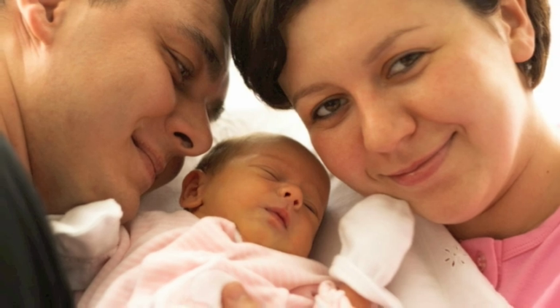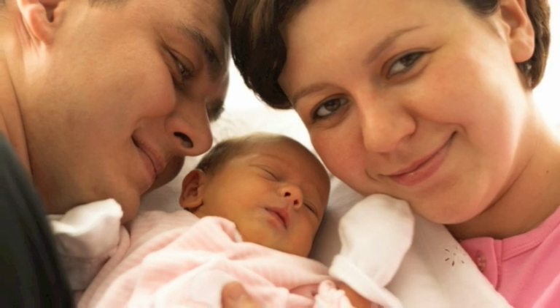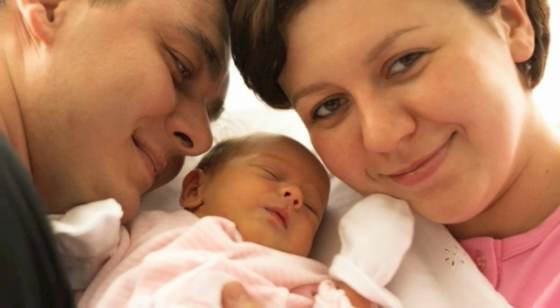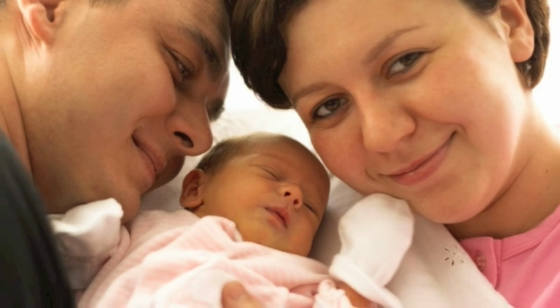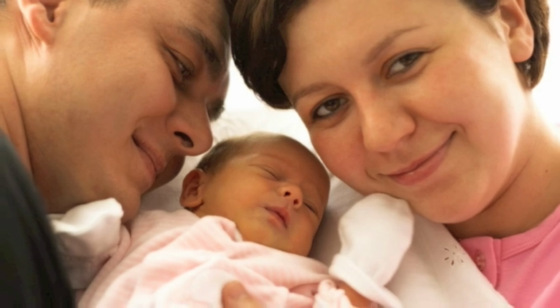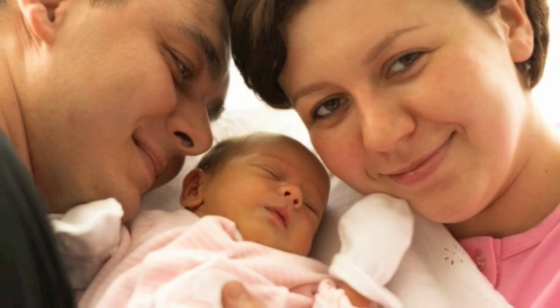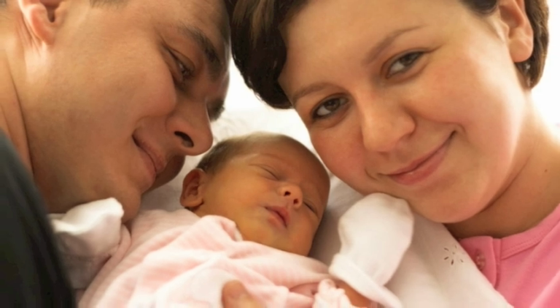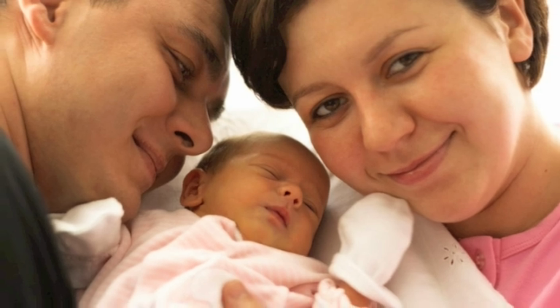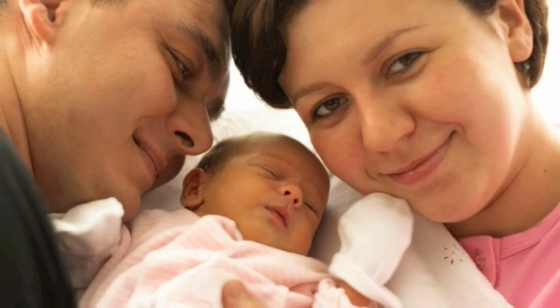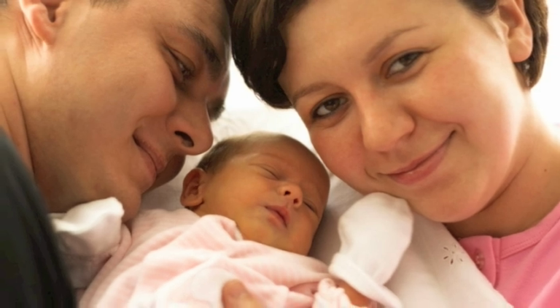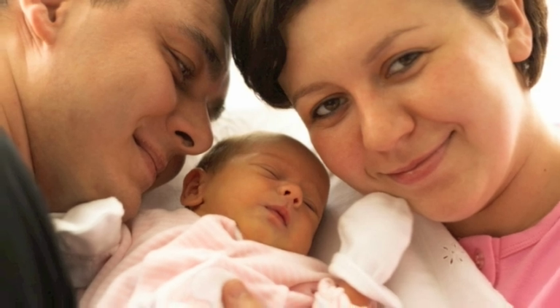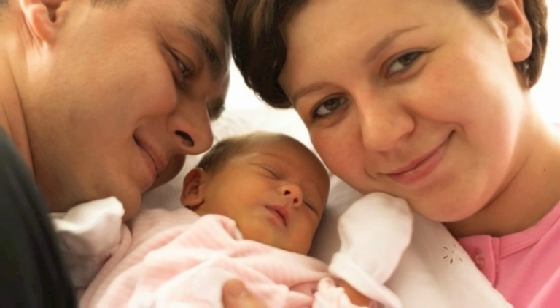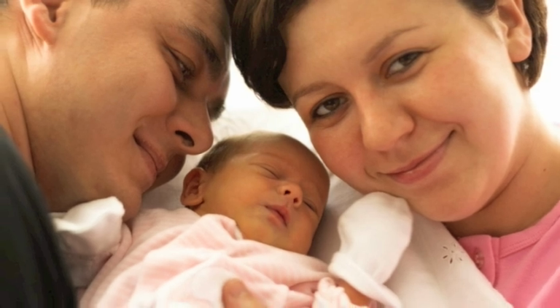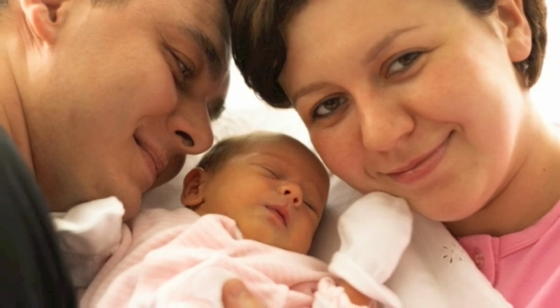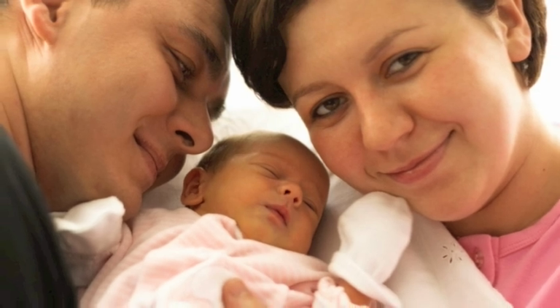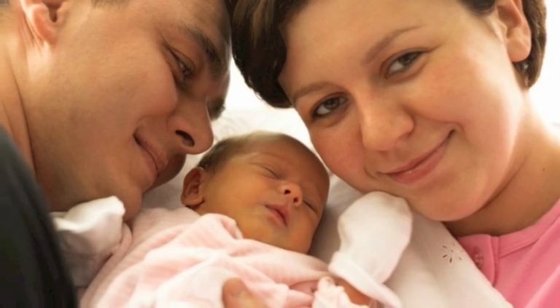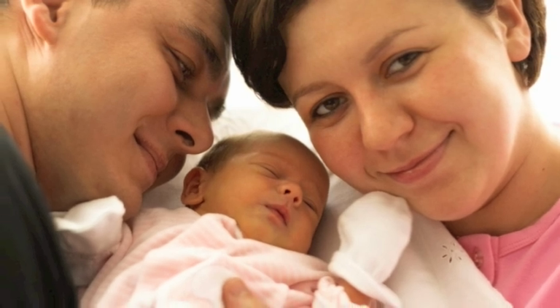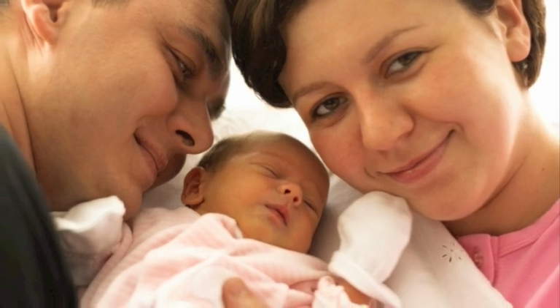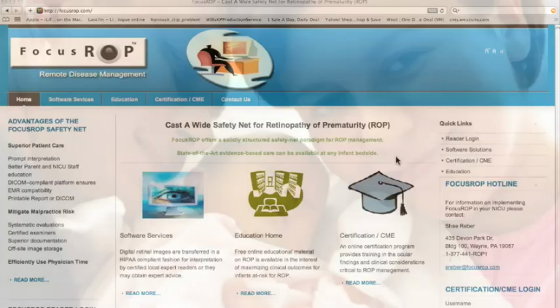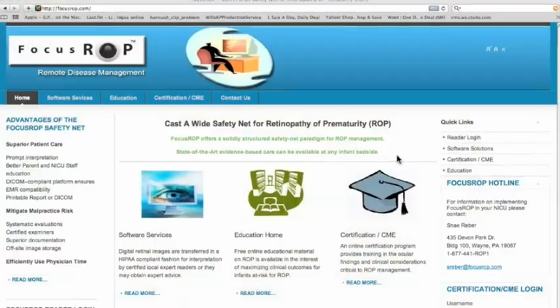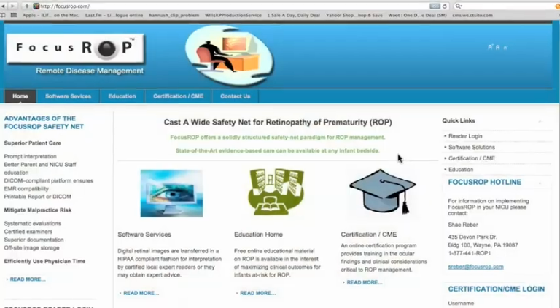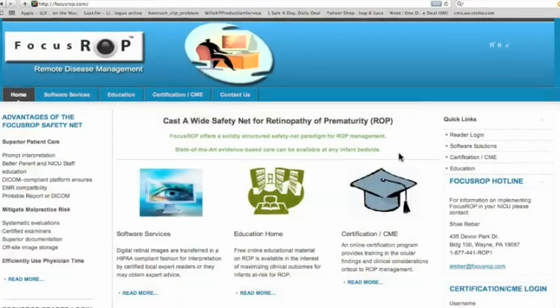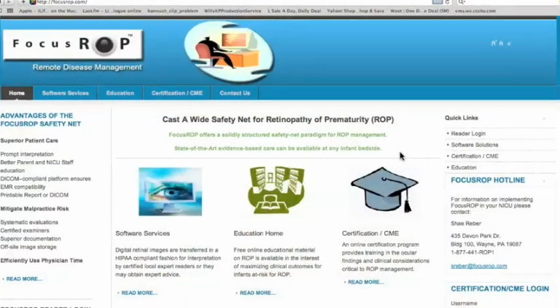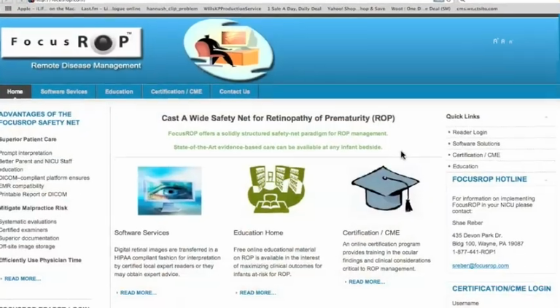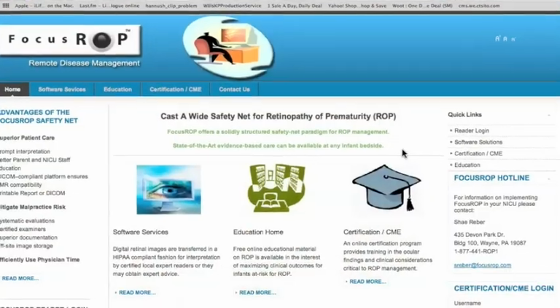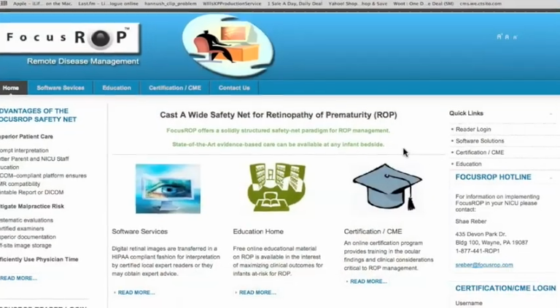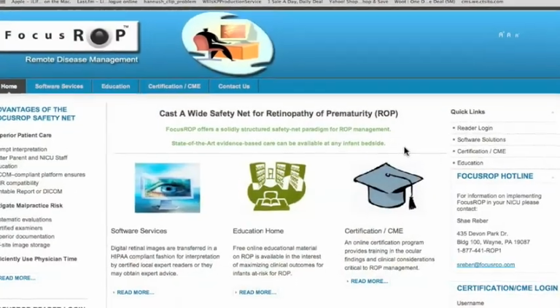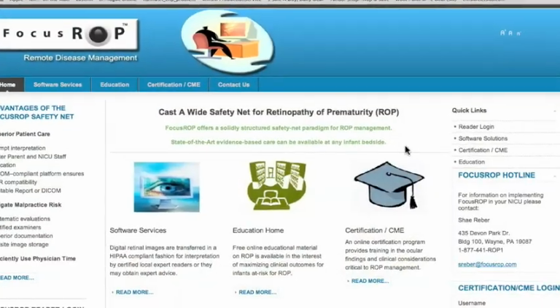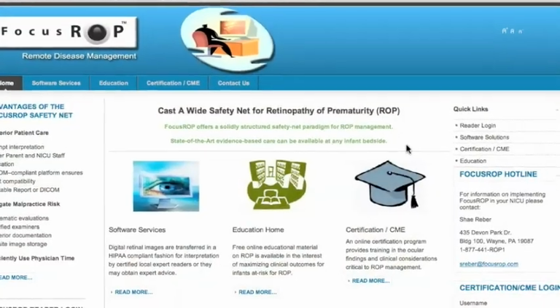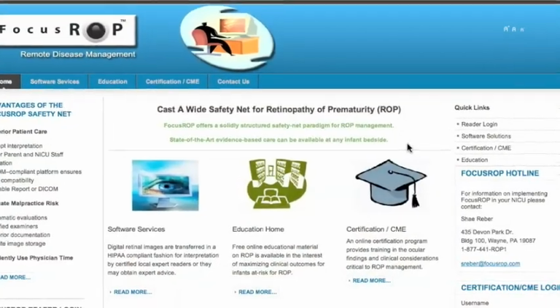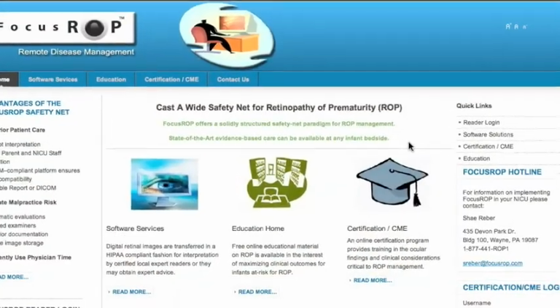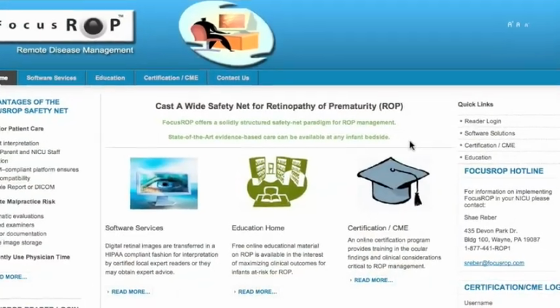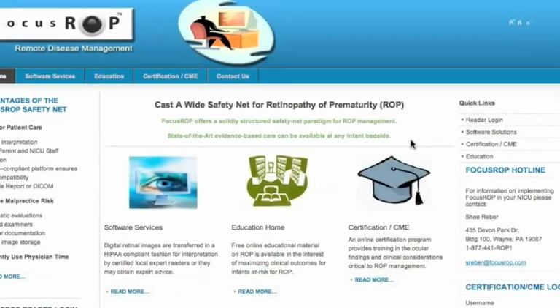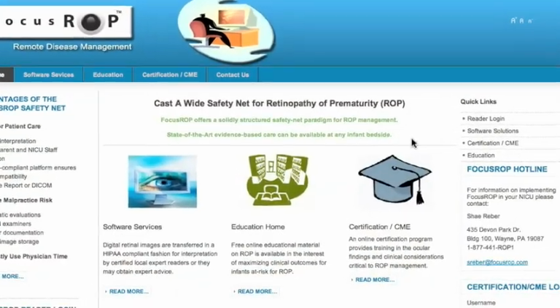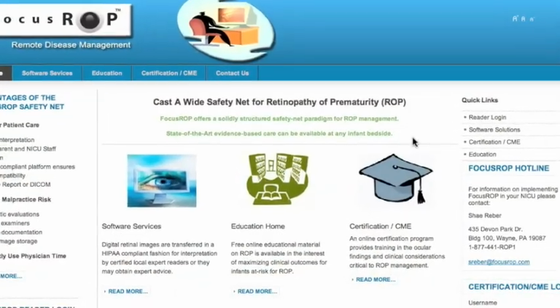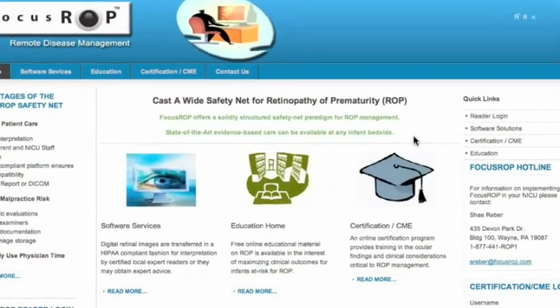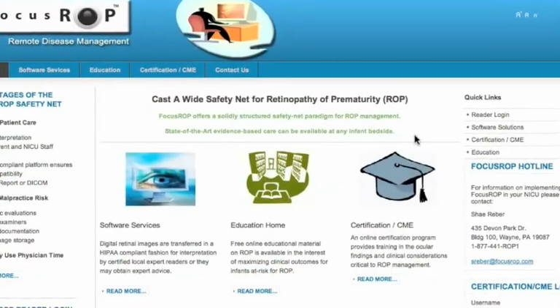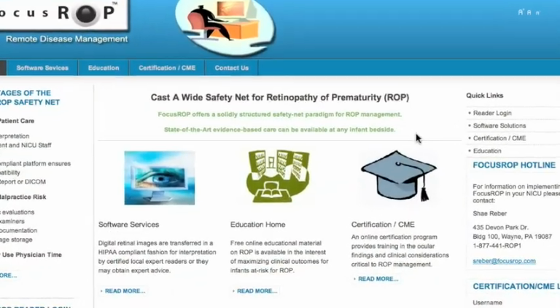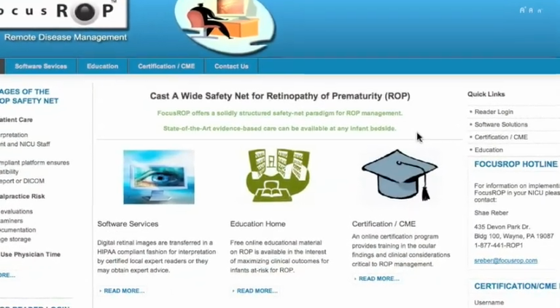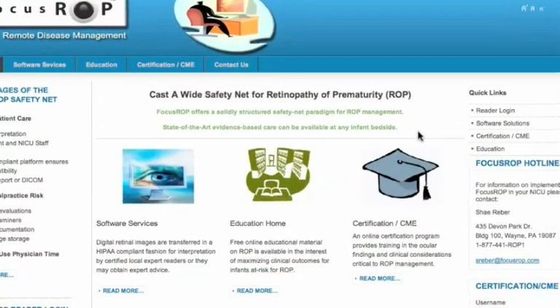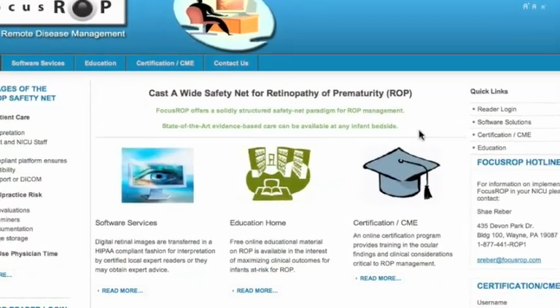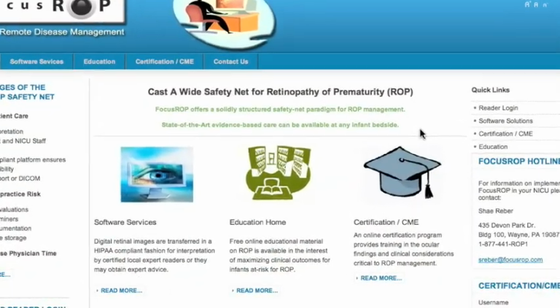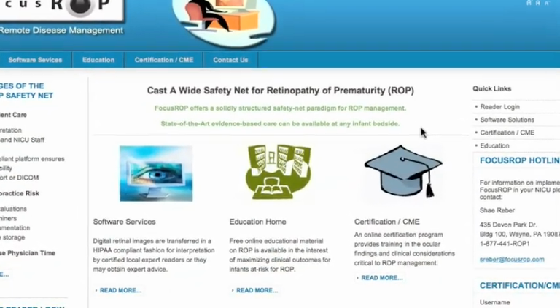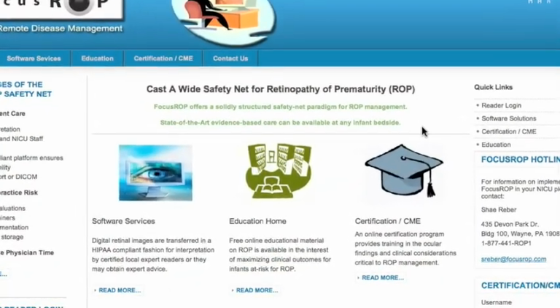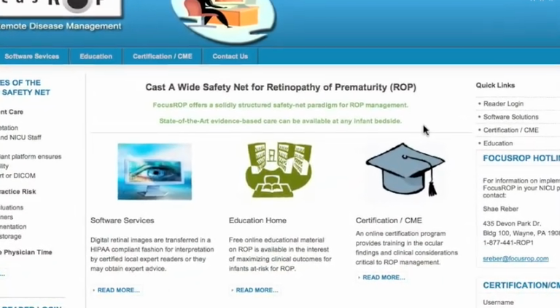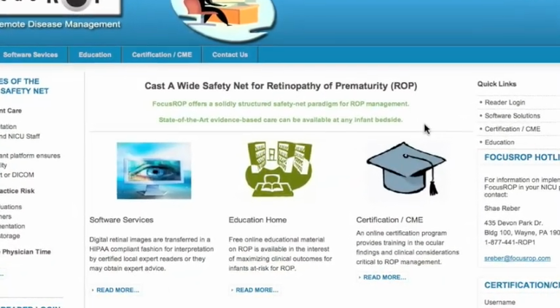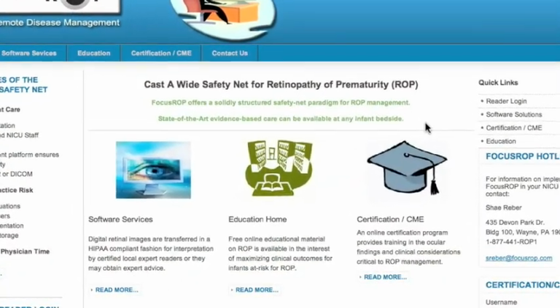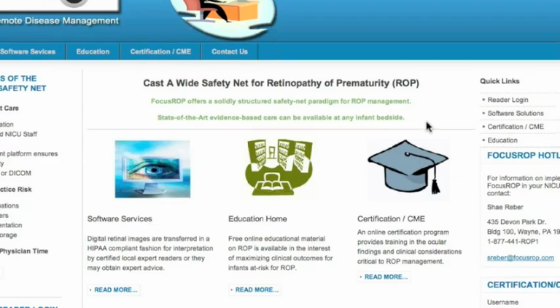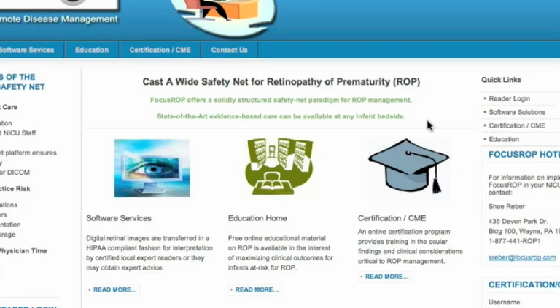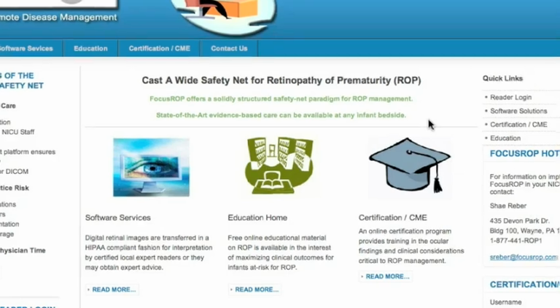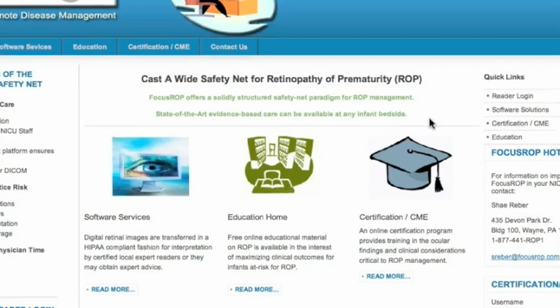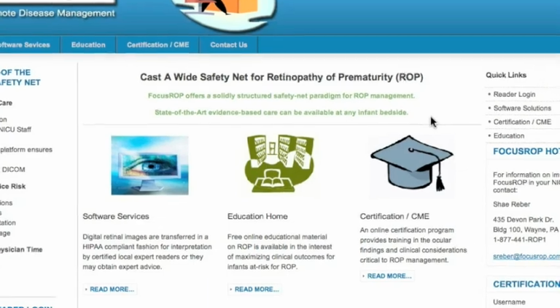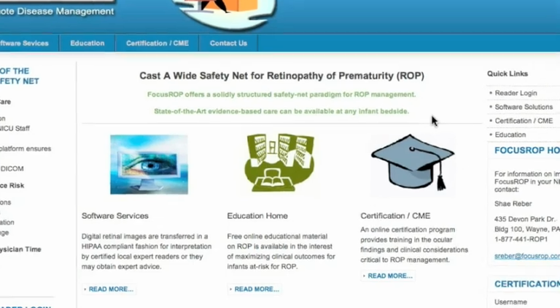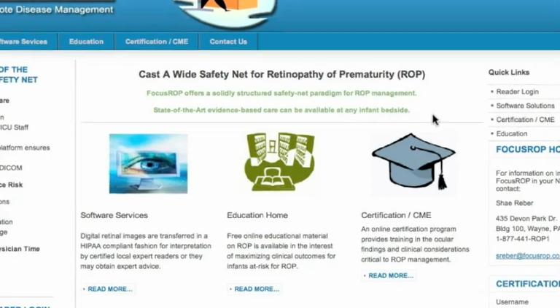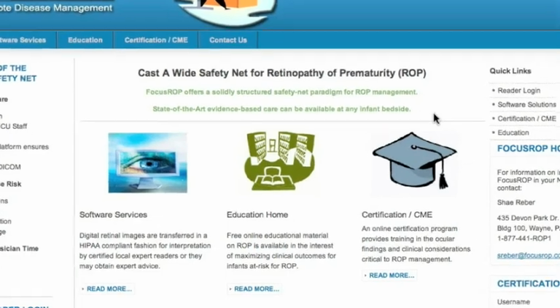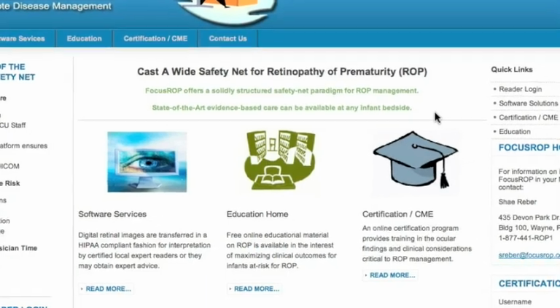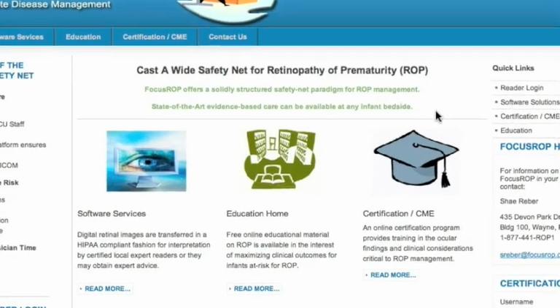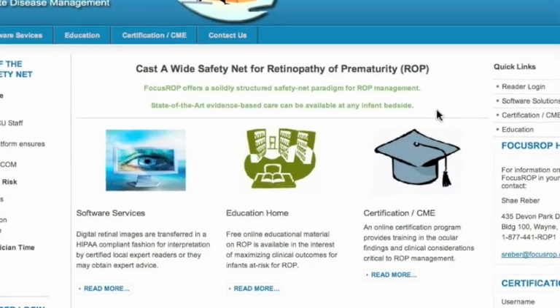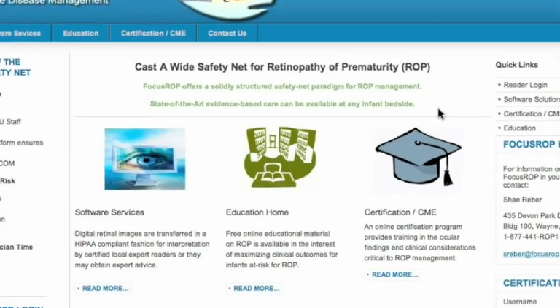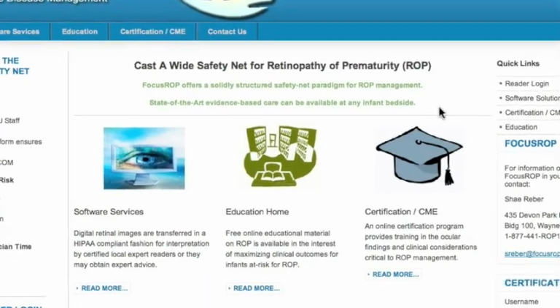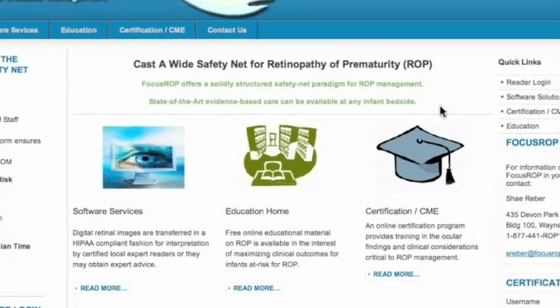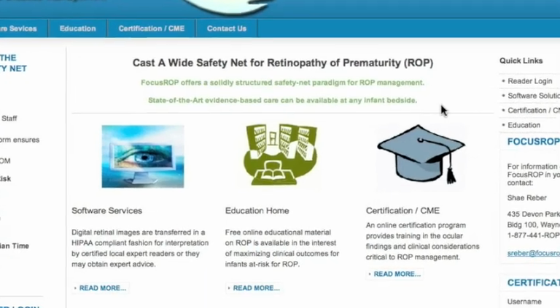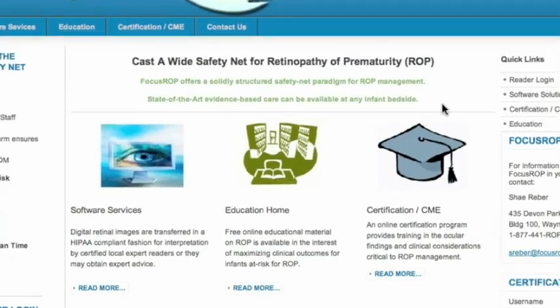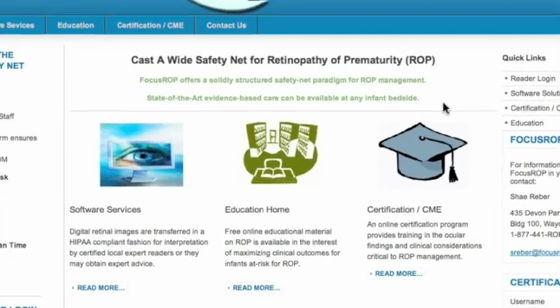Online educational information is also available for the families of infants at risk for the development of Retinopathy of Prematurity.